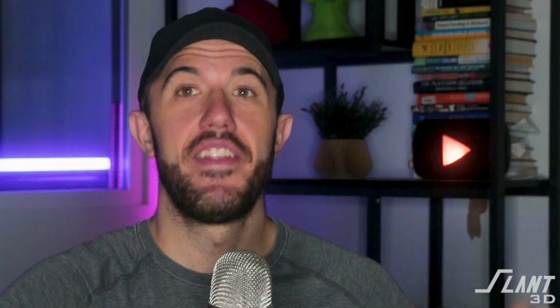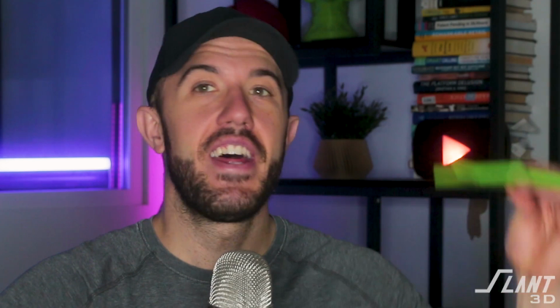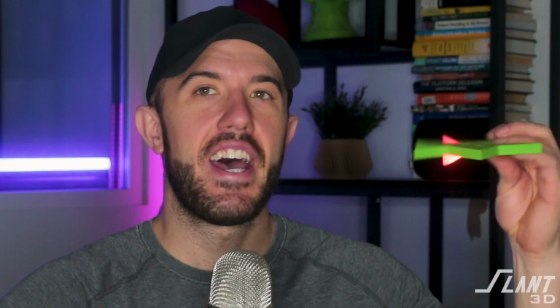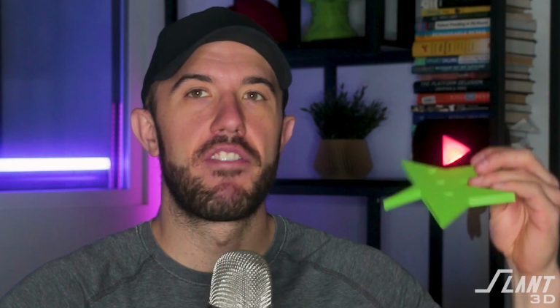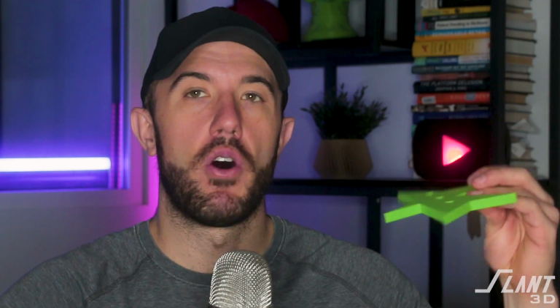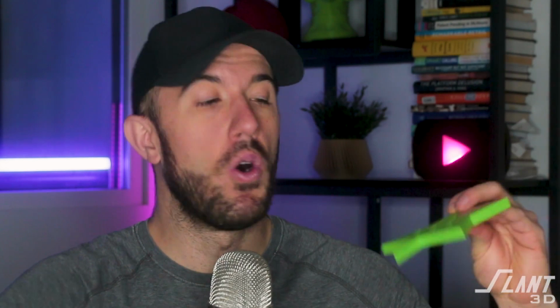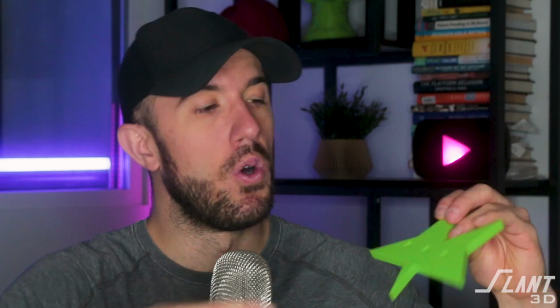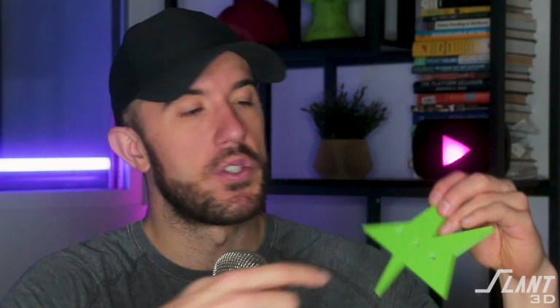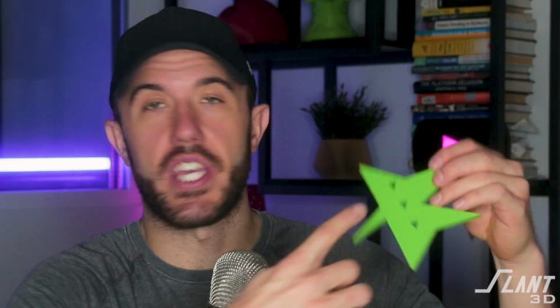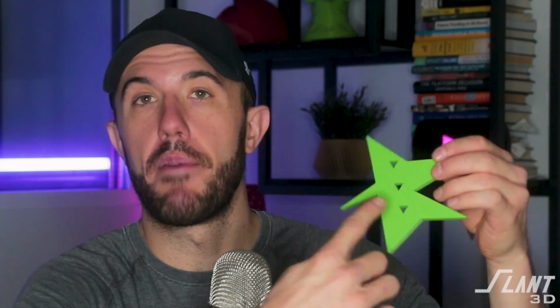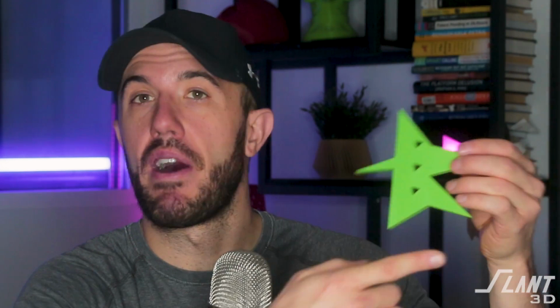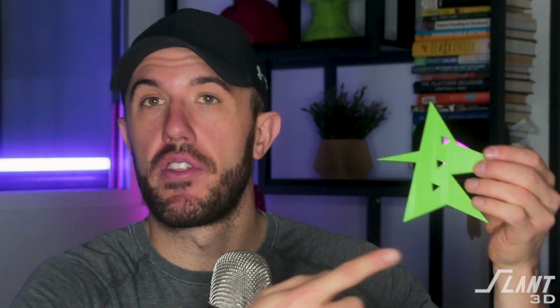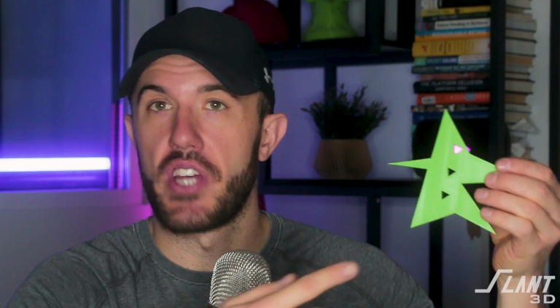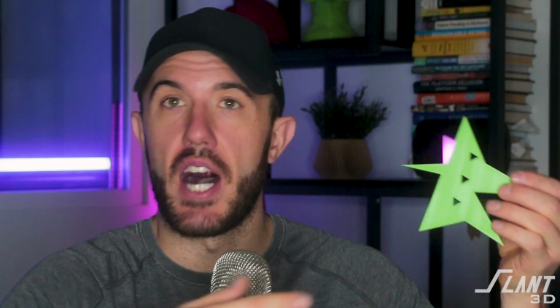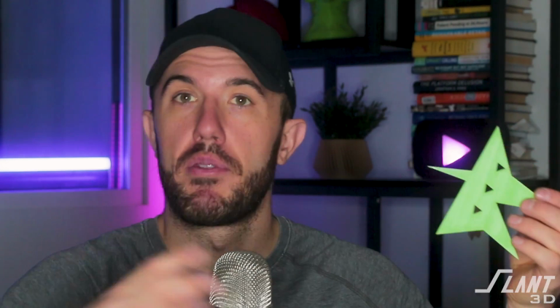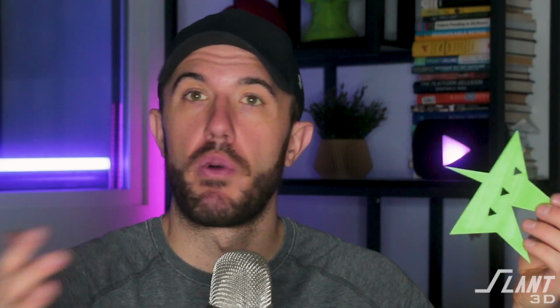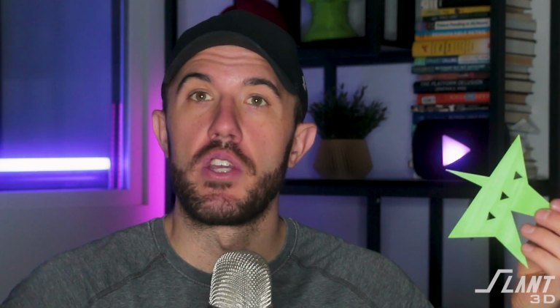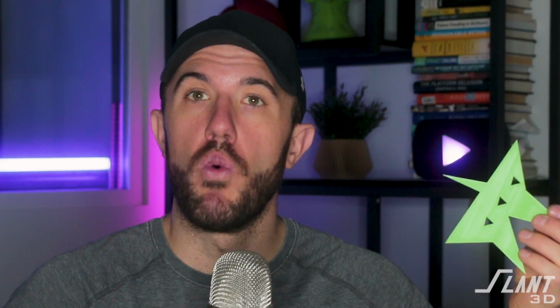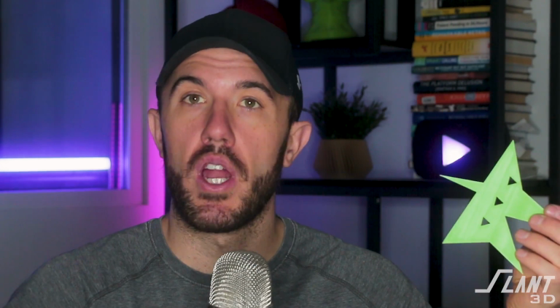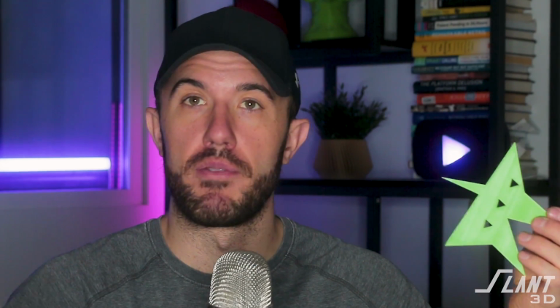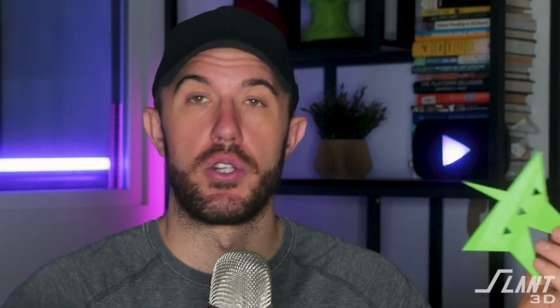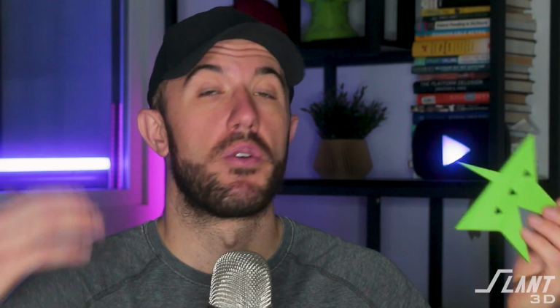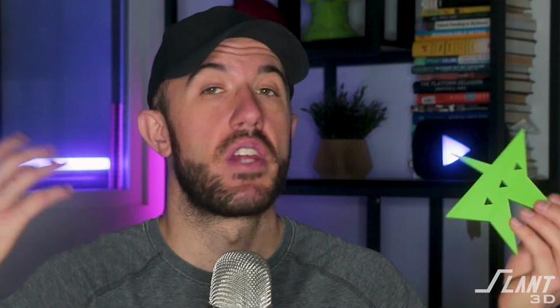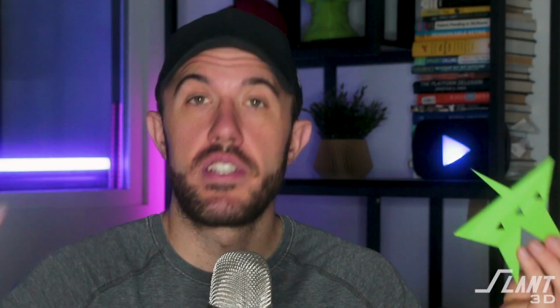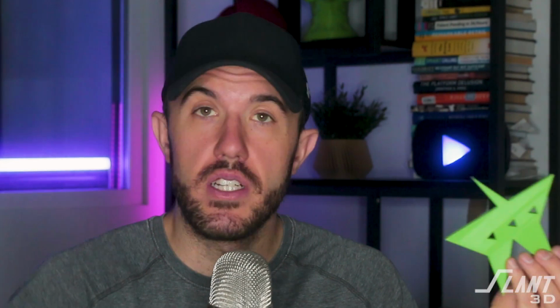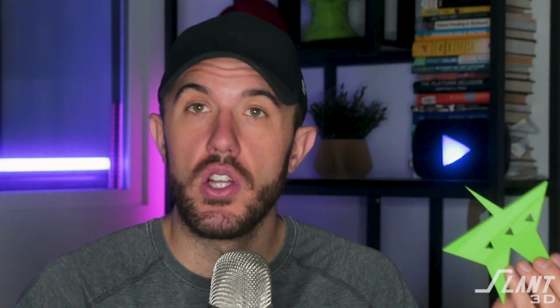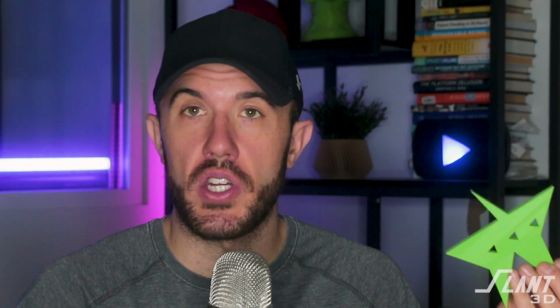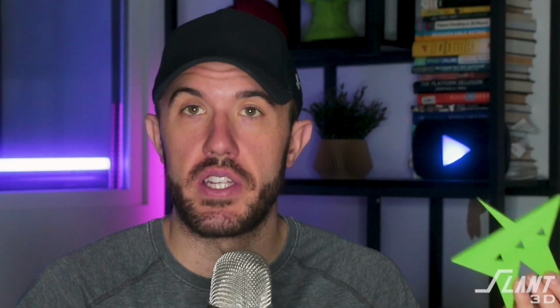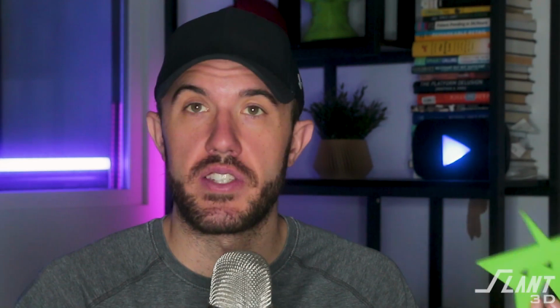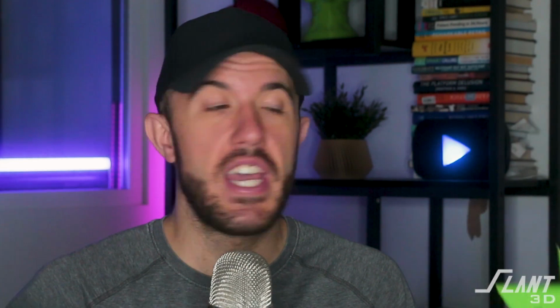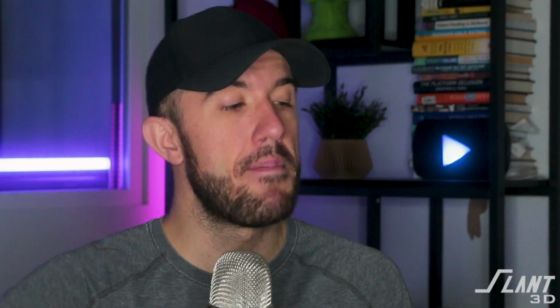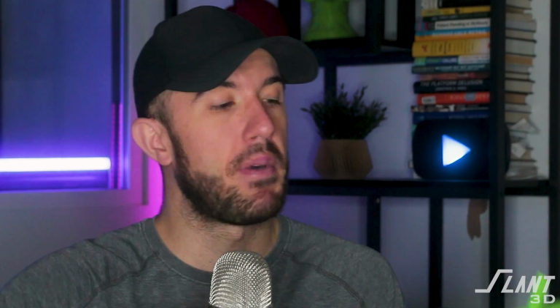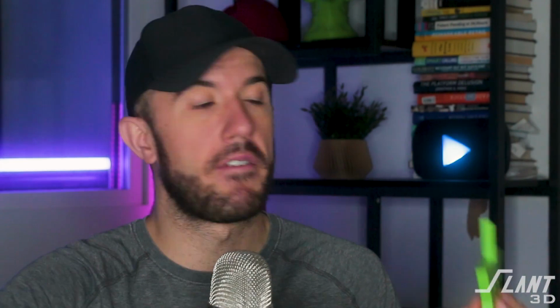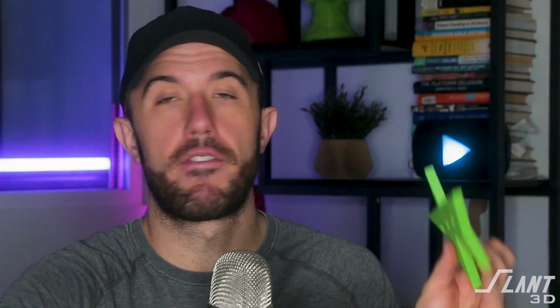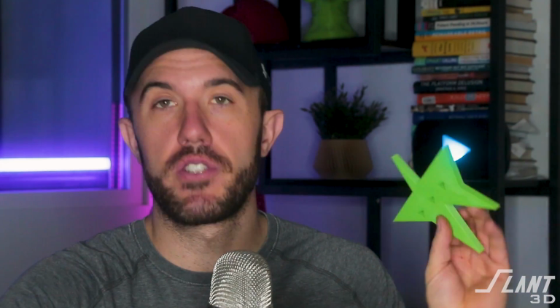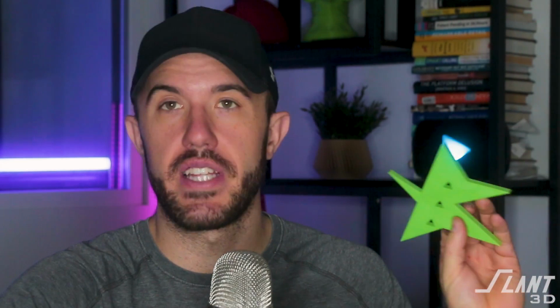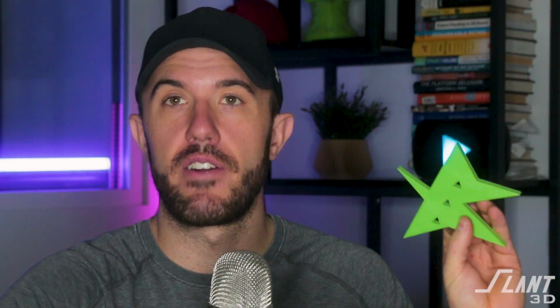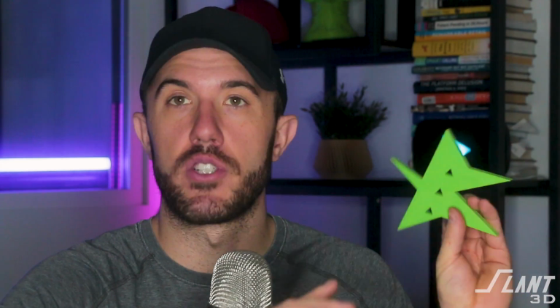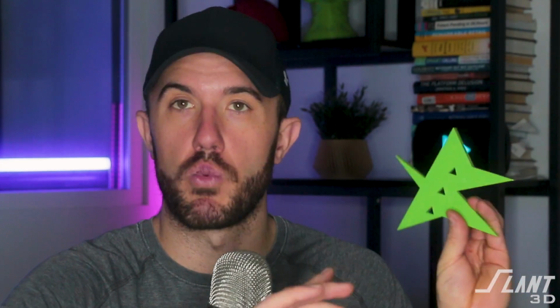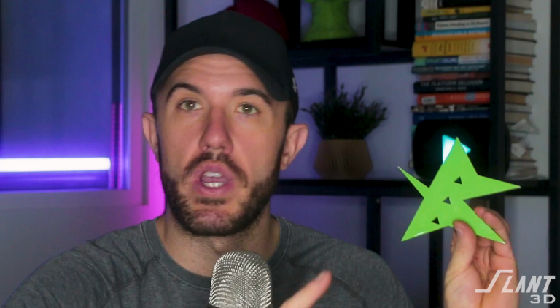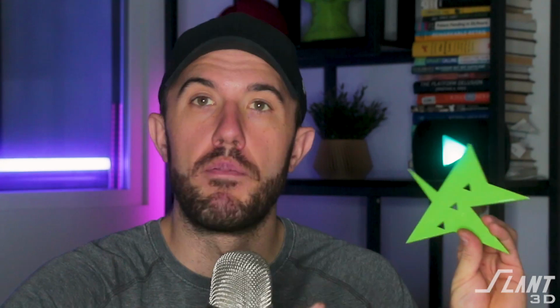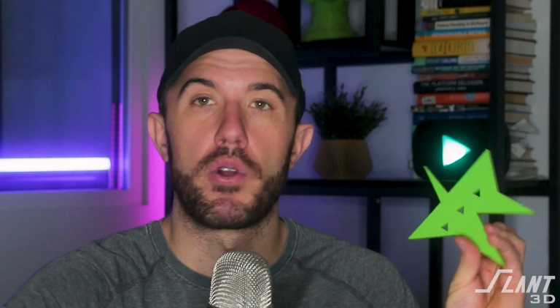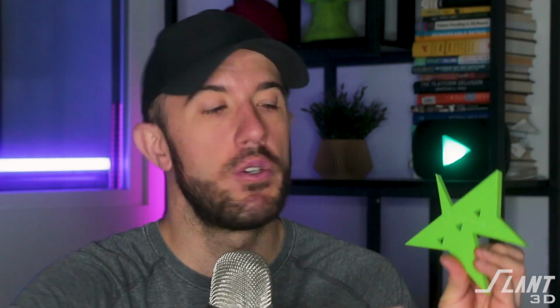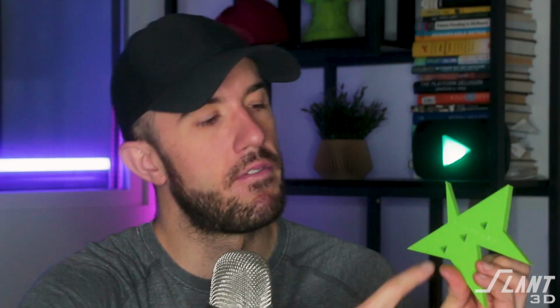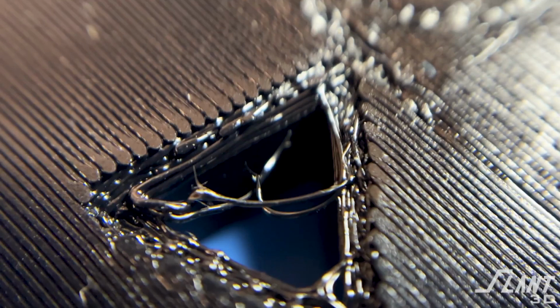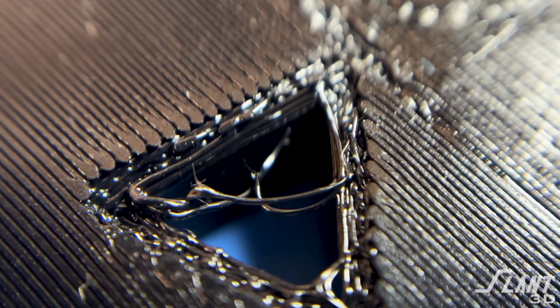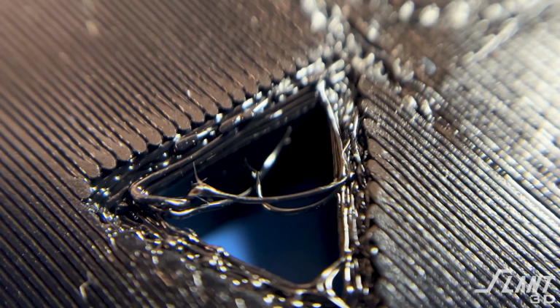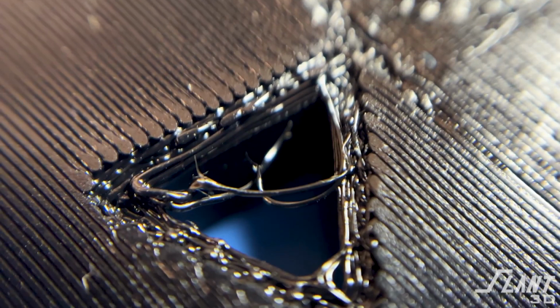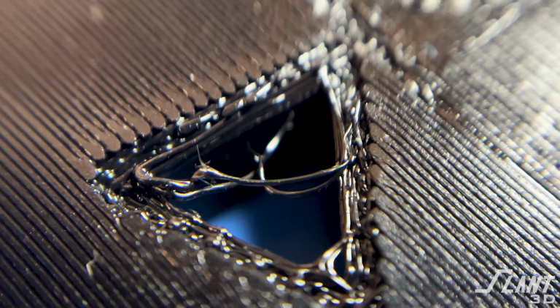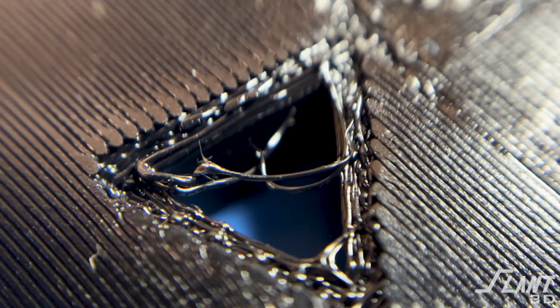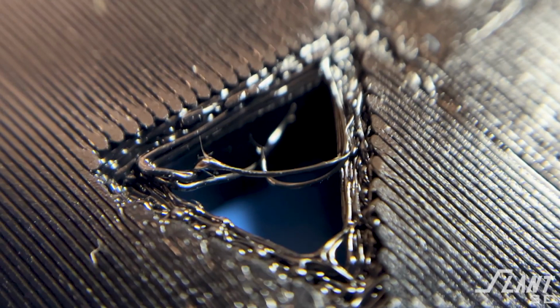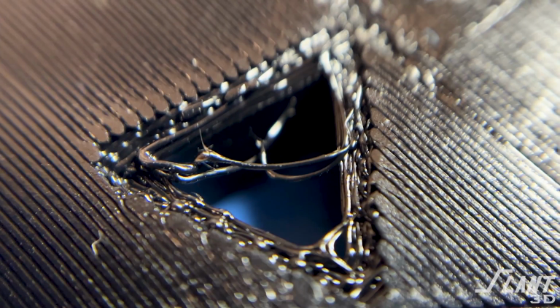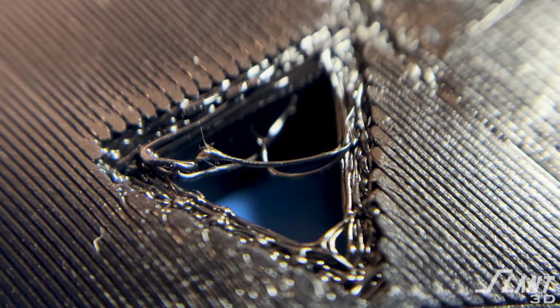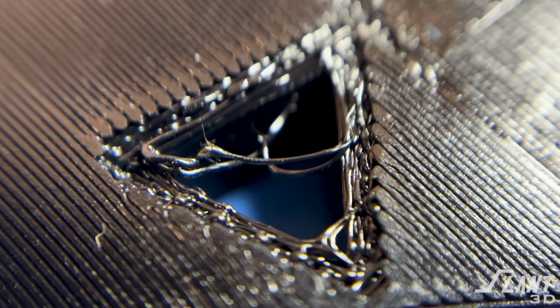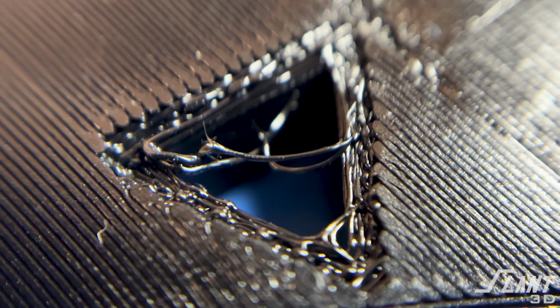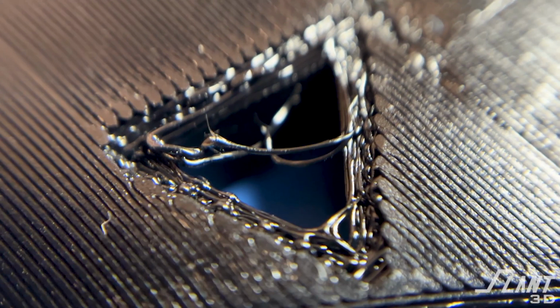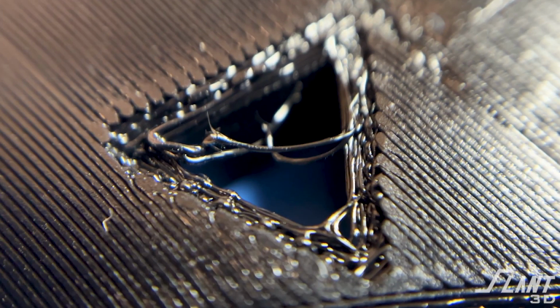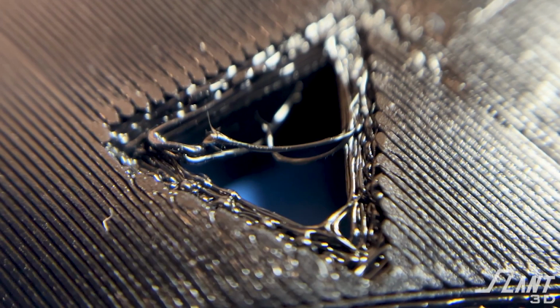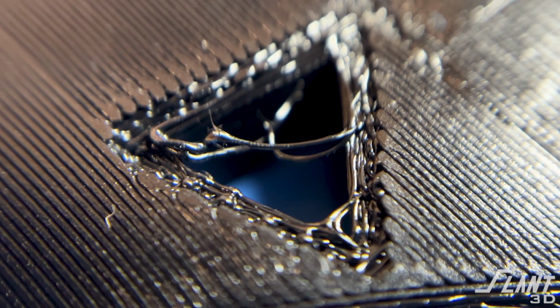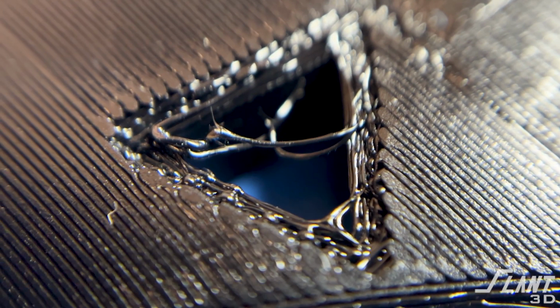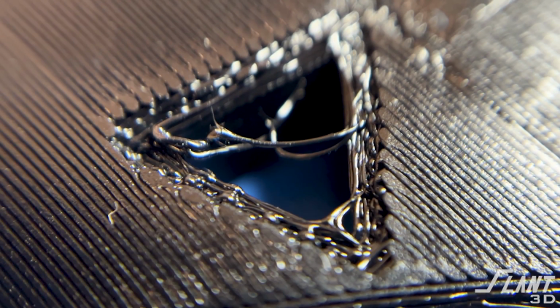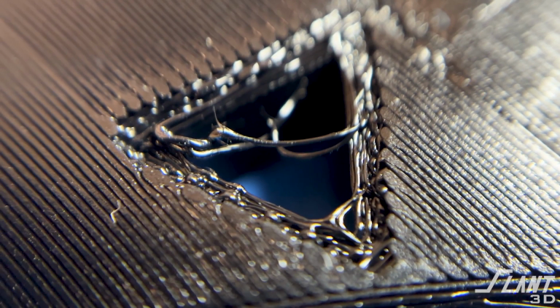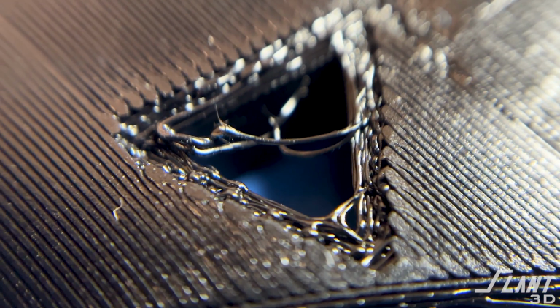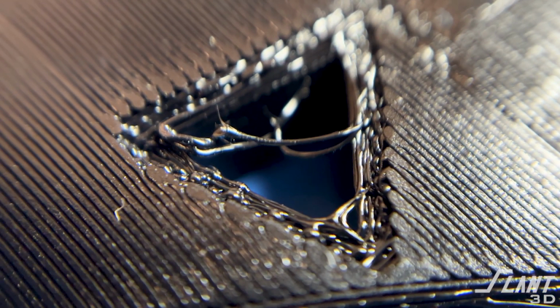Have the holes come out the top the way you want them to. They still look the same, but the first layer is way more uniform and doesn't have this additional detail that's not necessary.